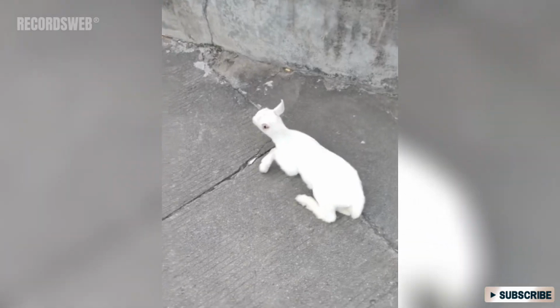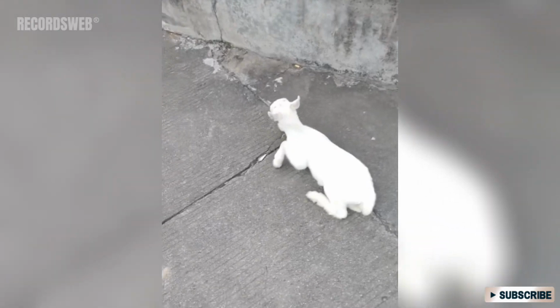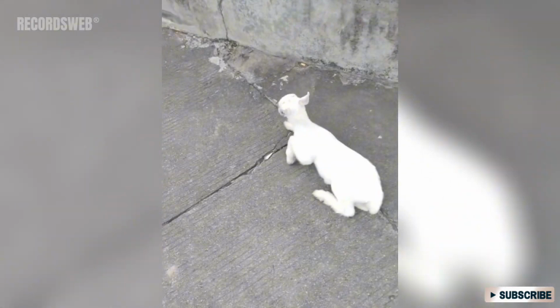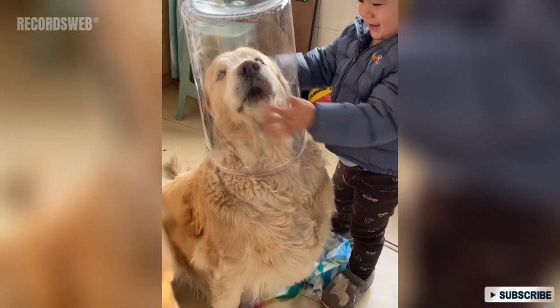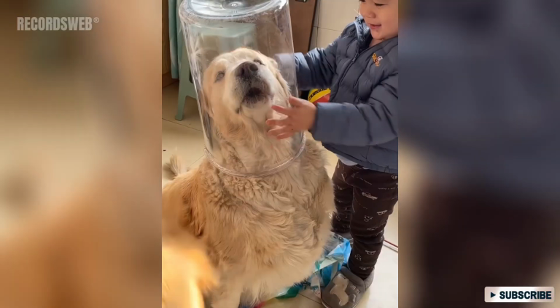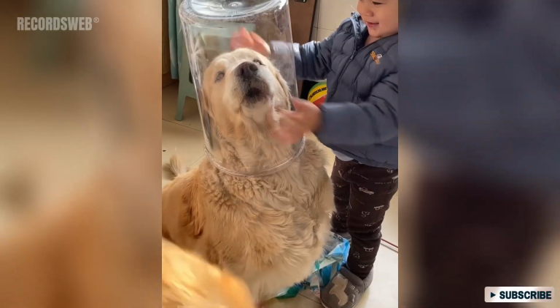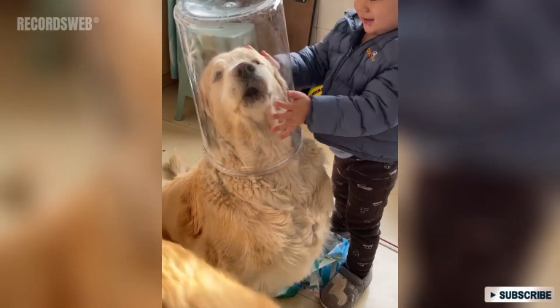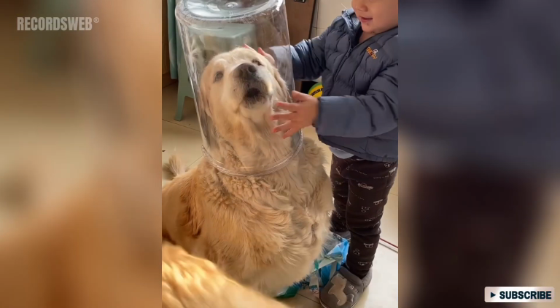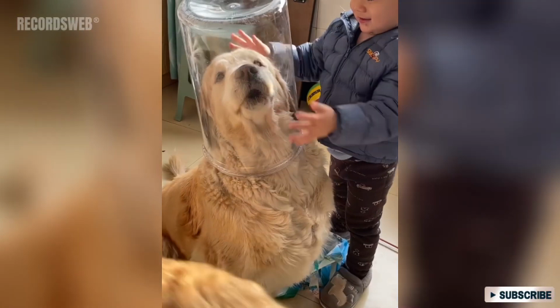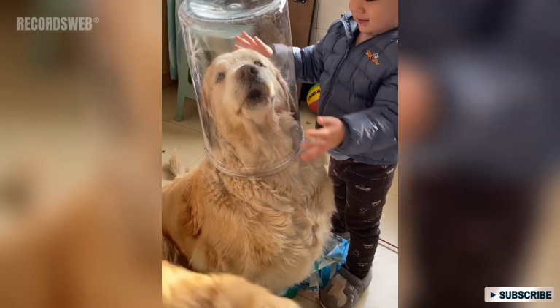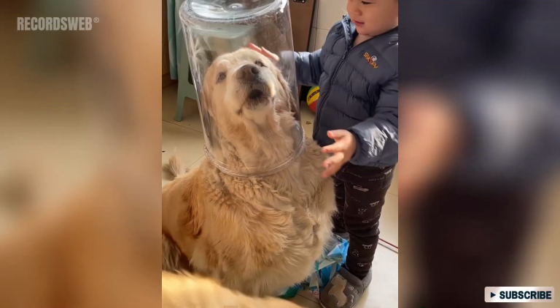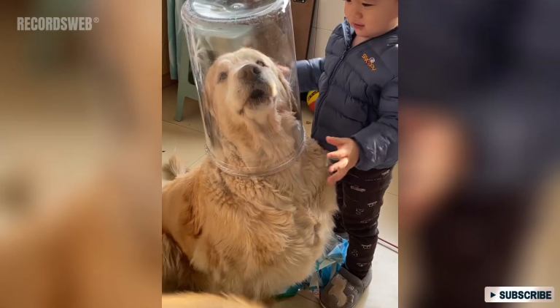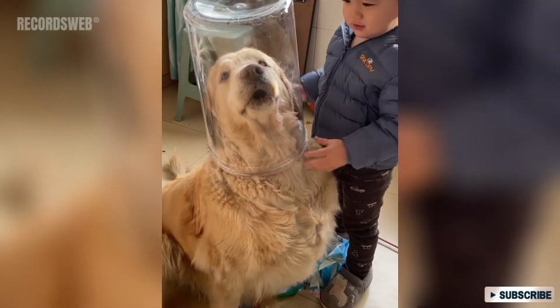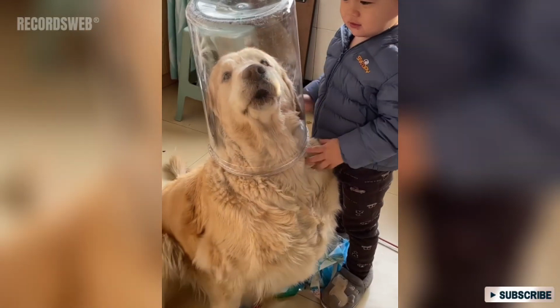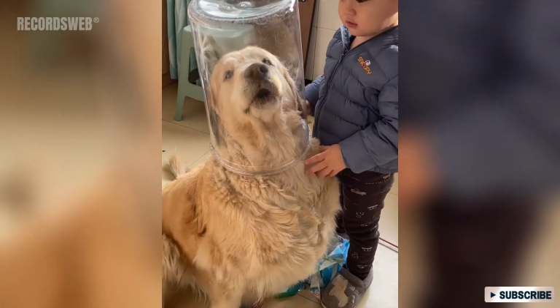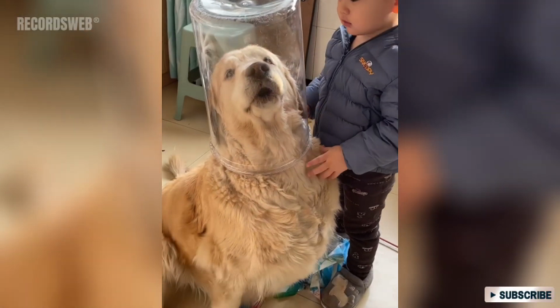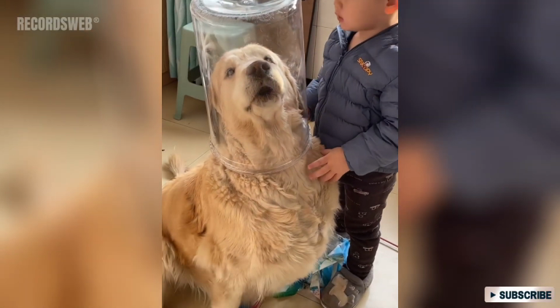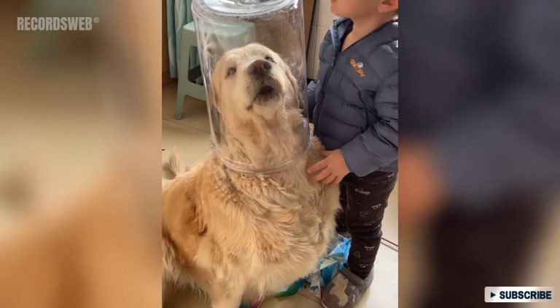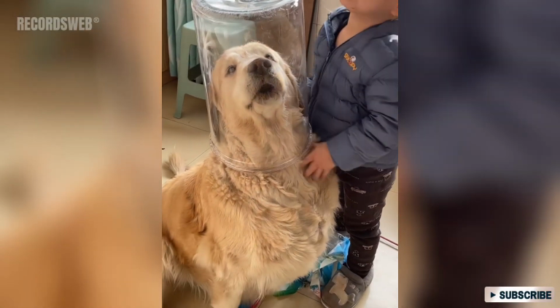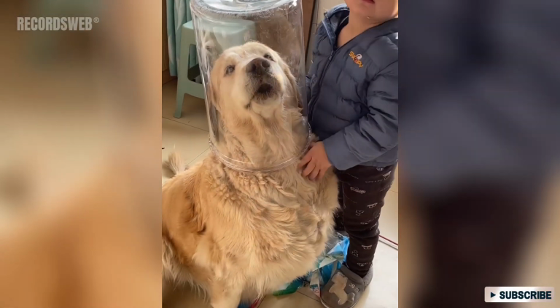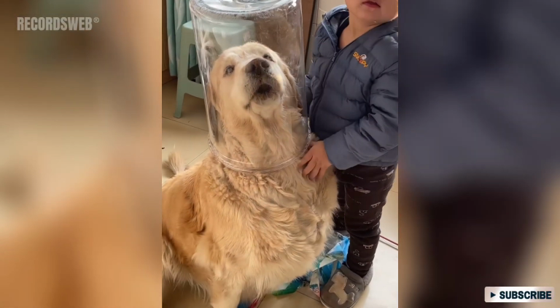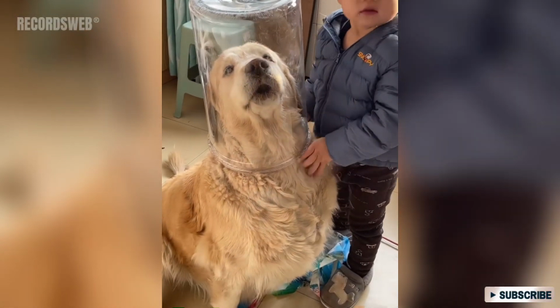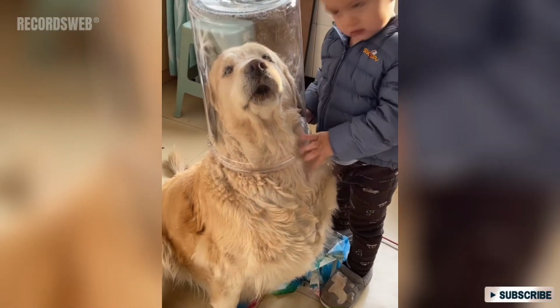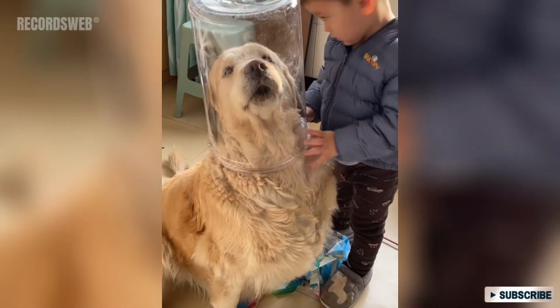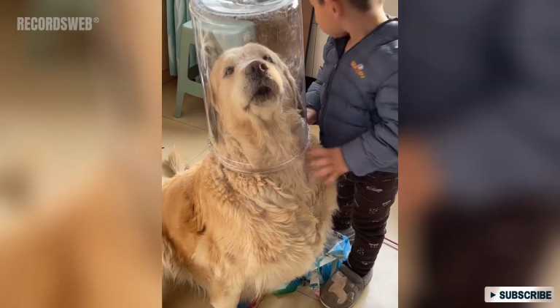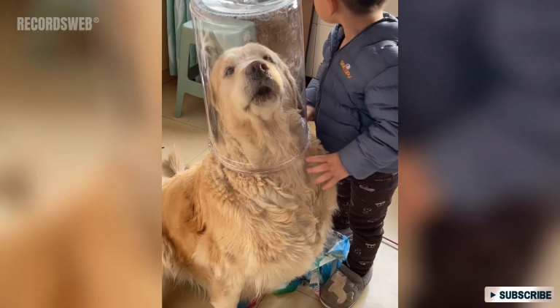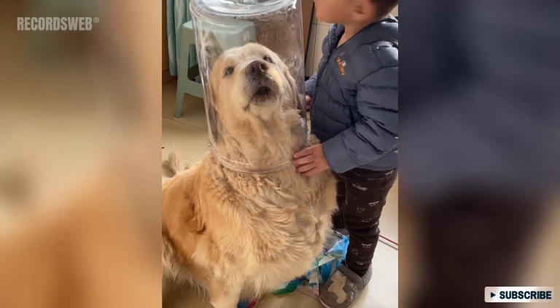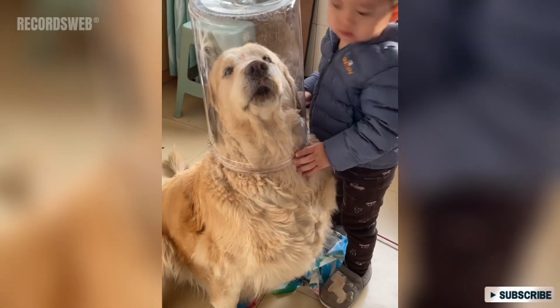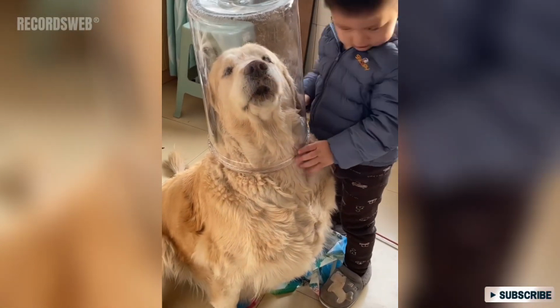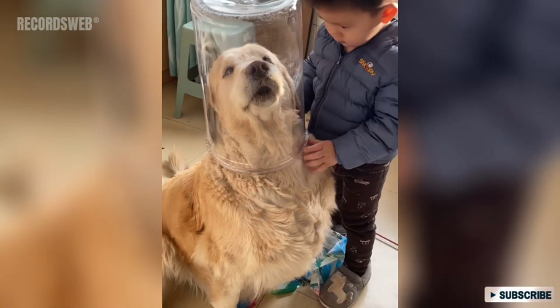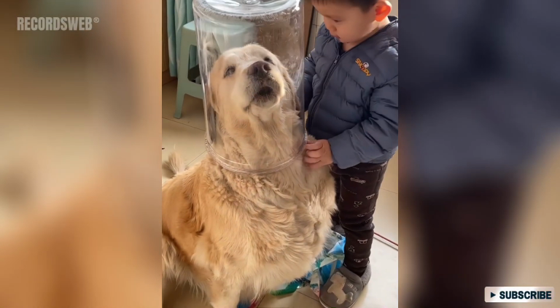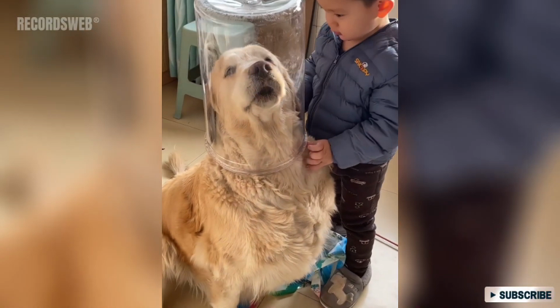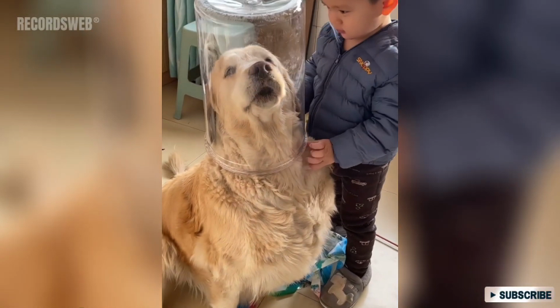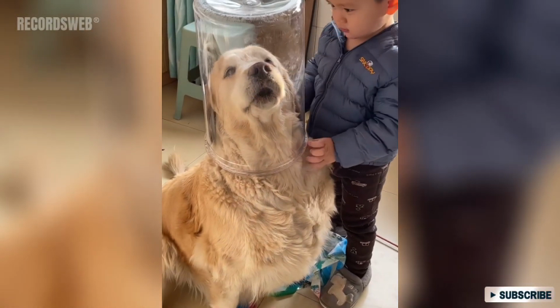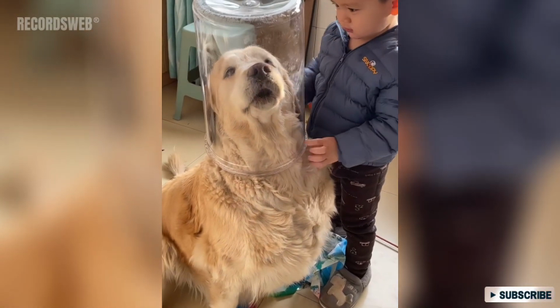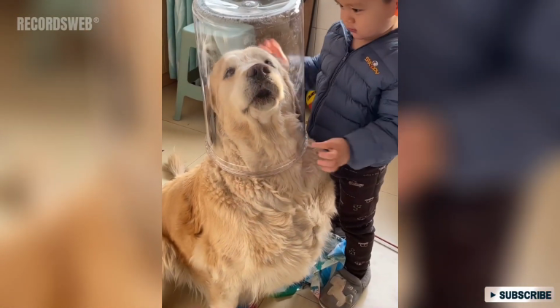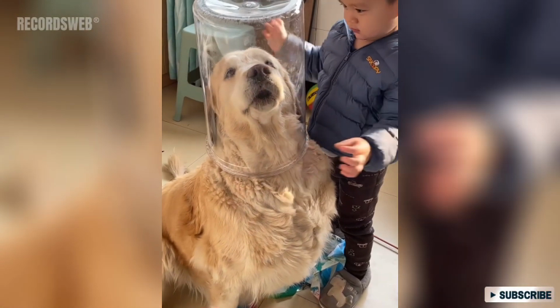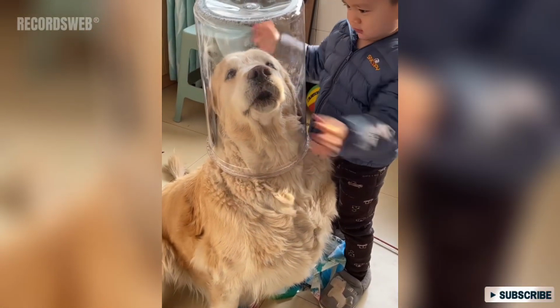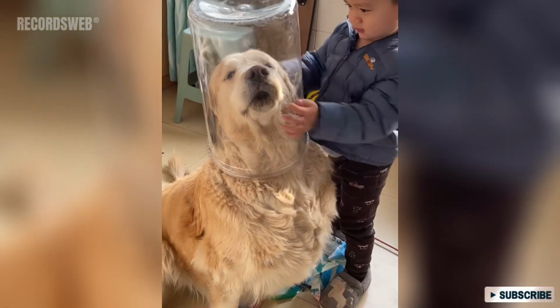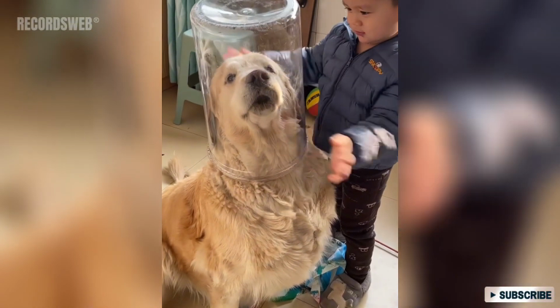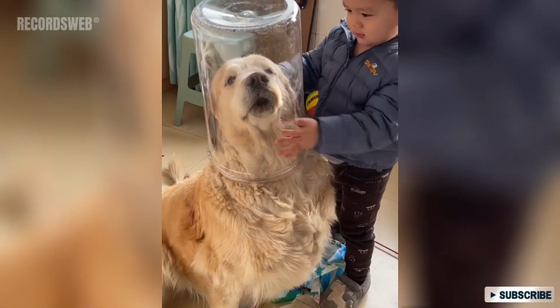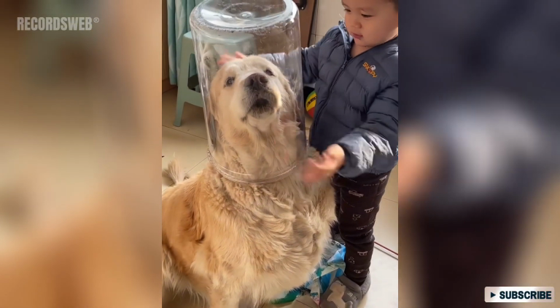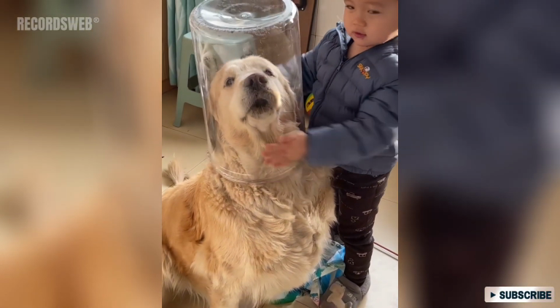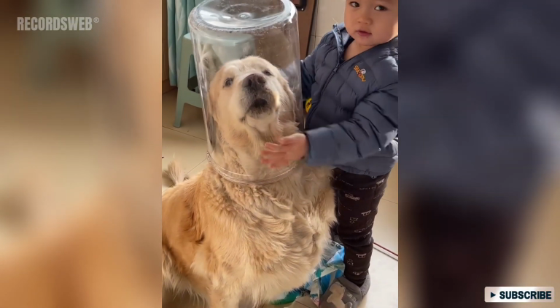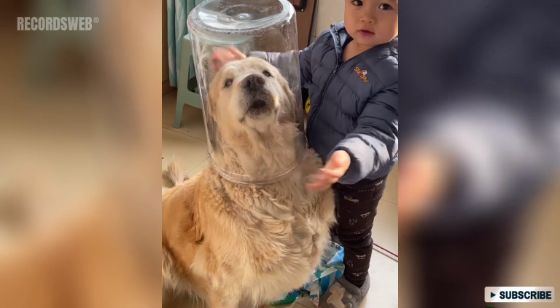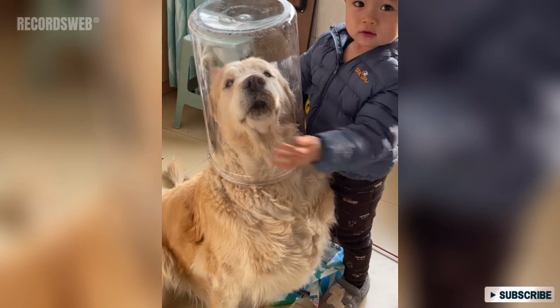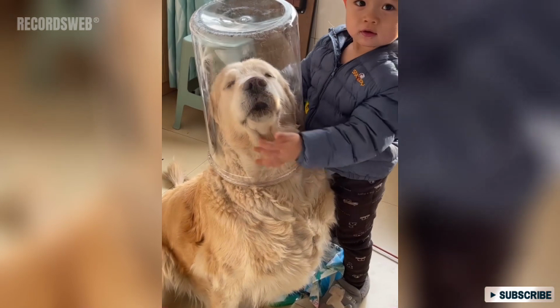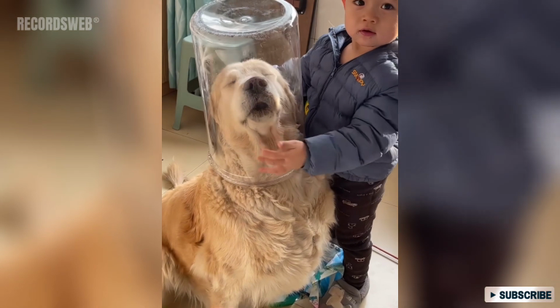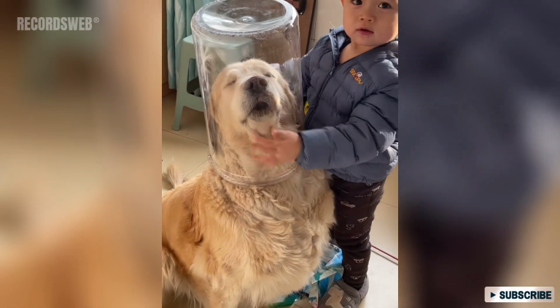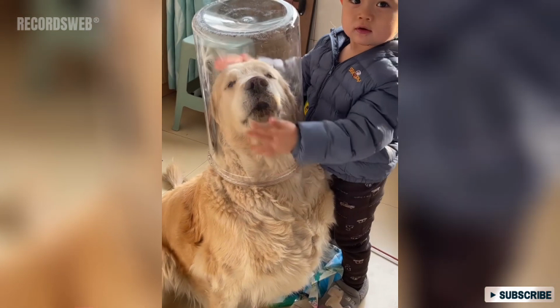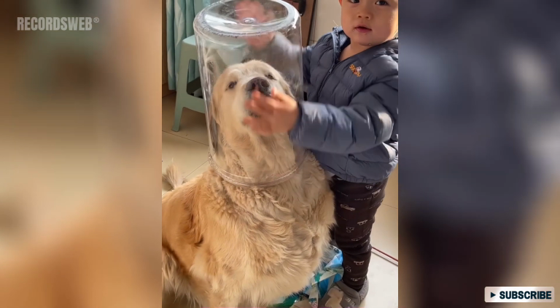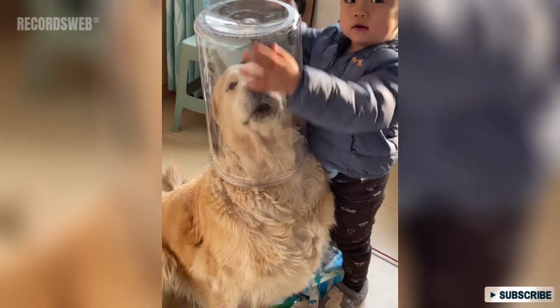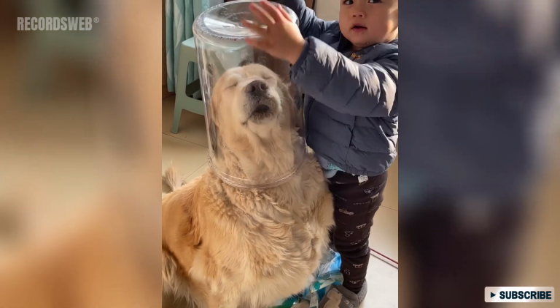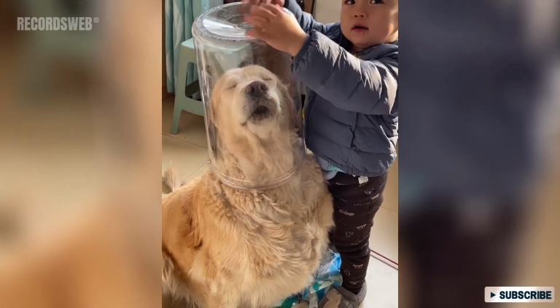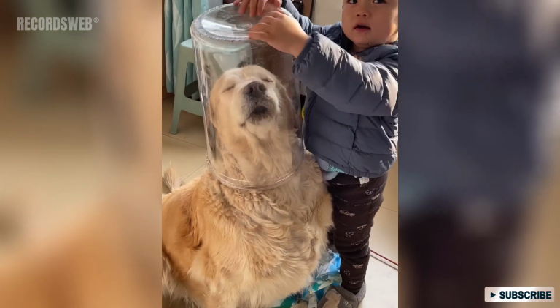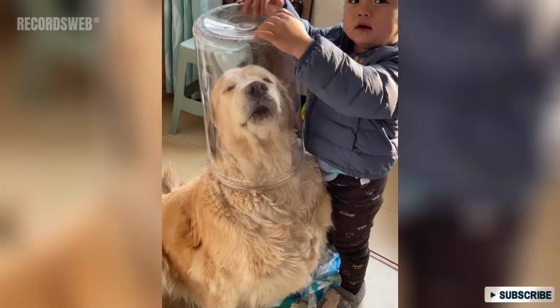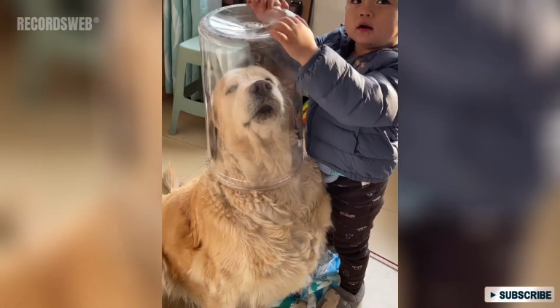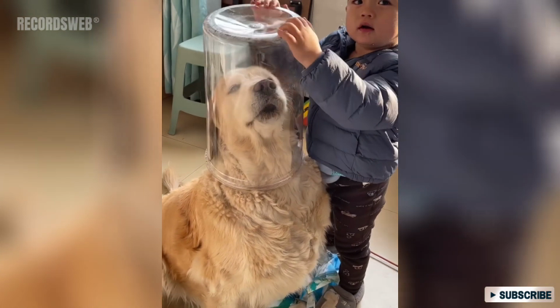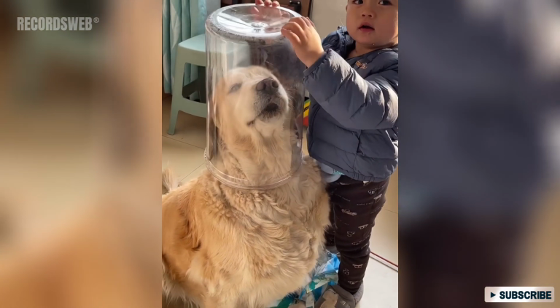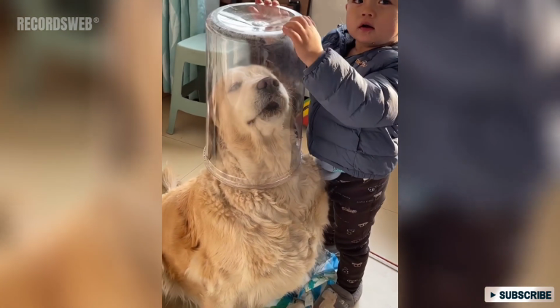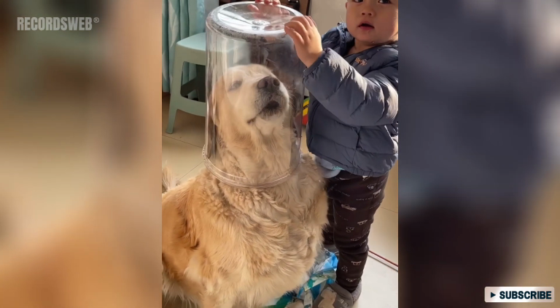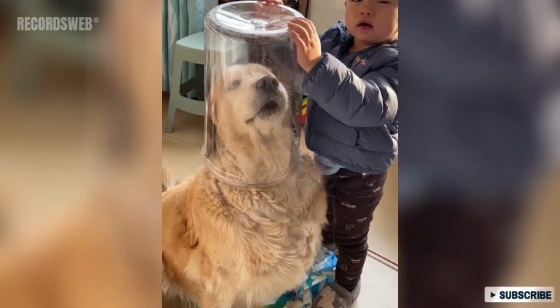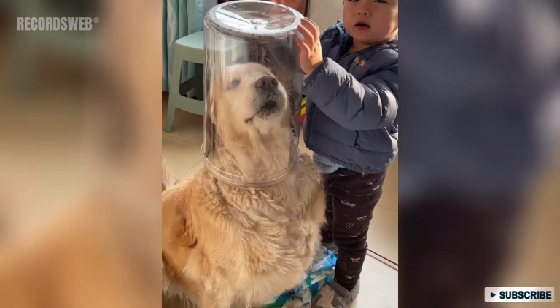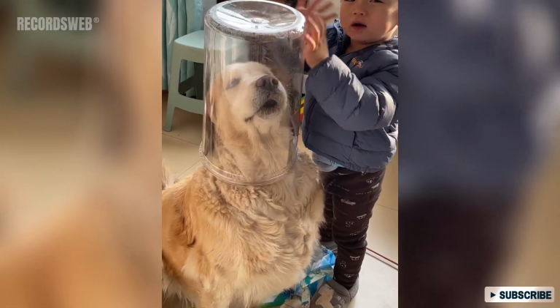That little boy puts a clear plastic container on the head of the family's golden retriever. The mother steps in and makes him stop.